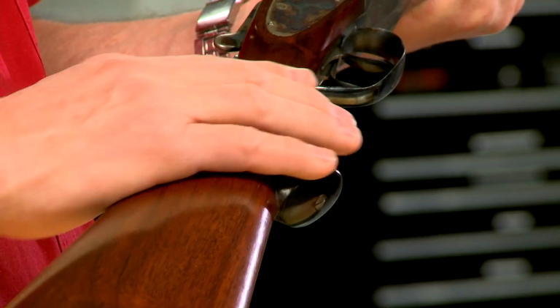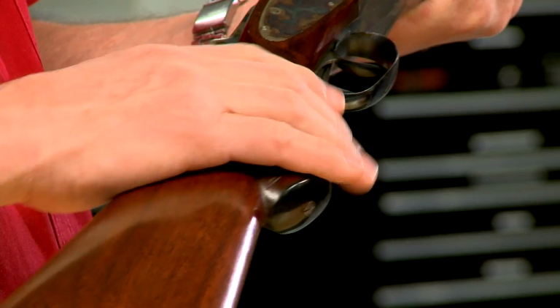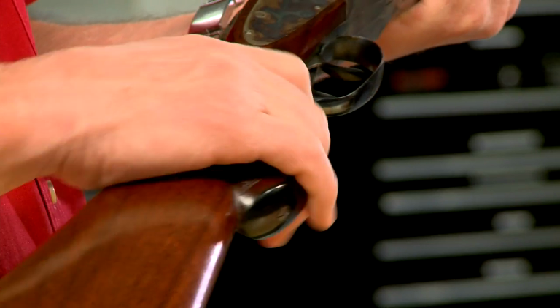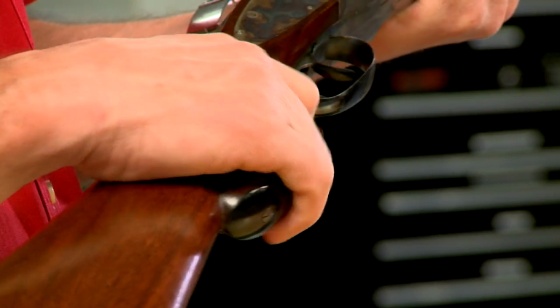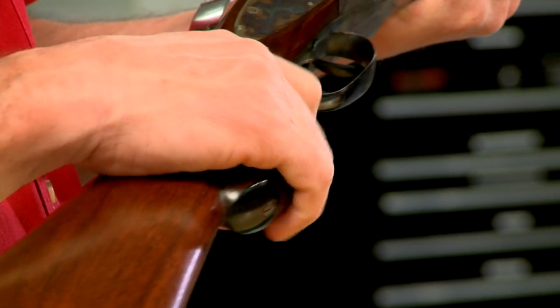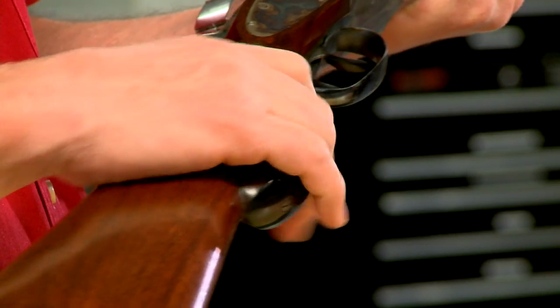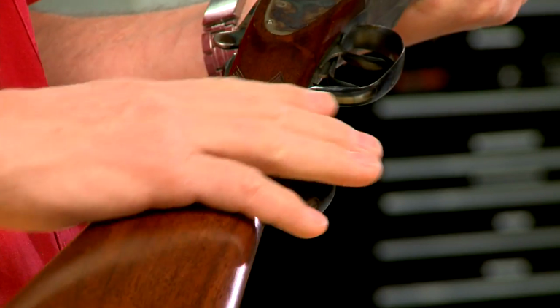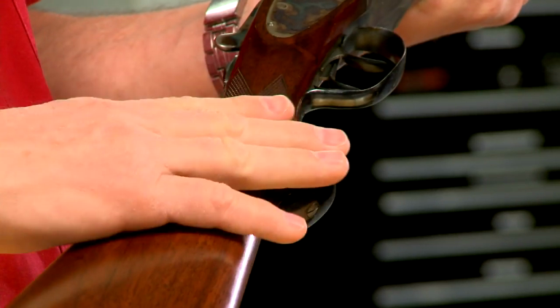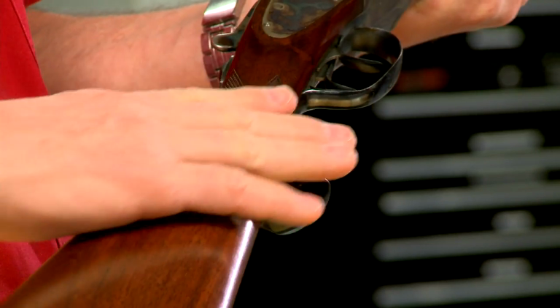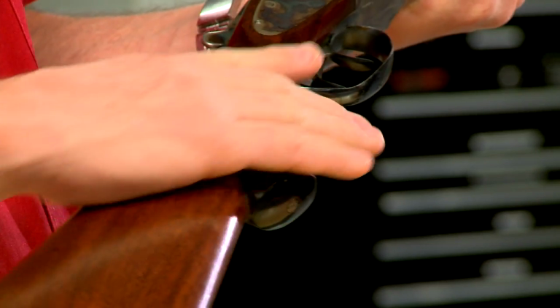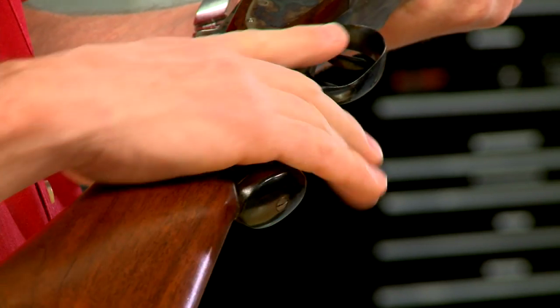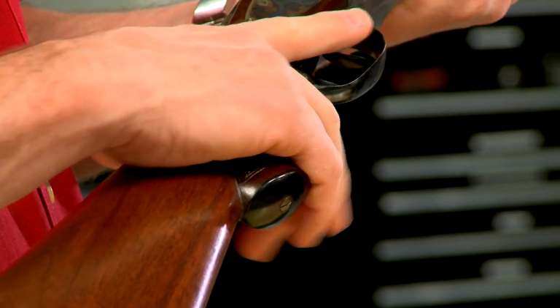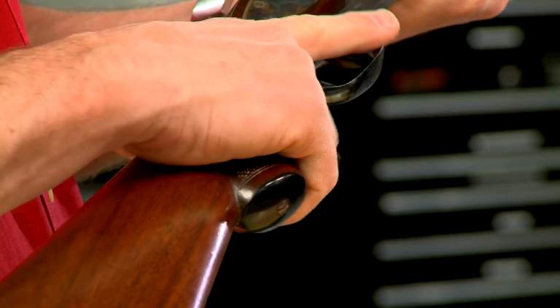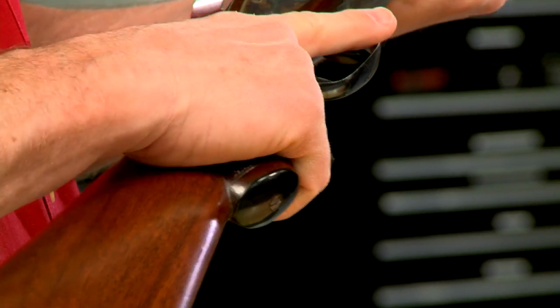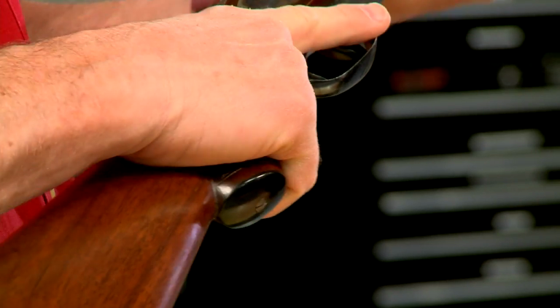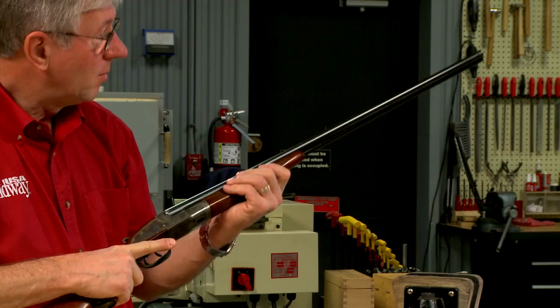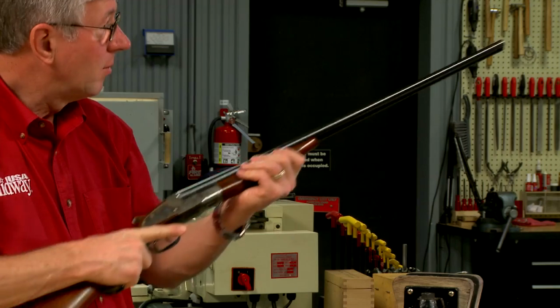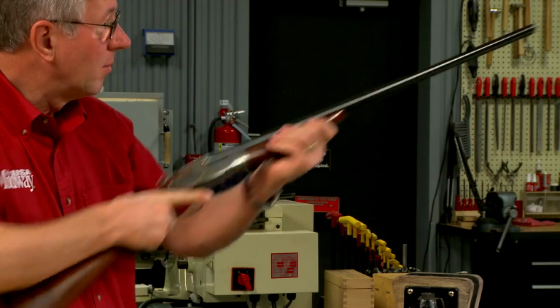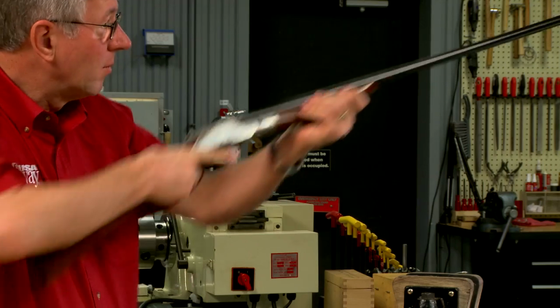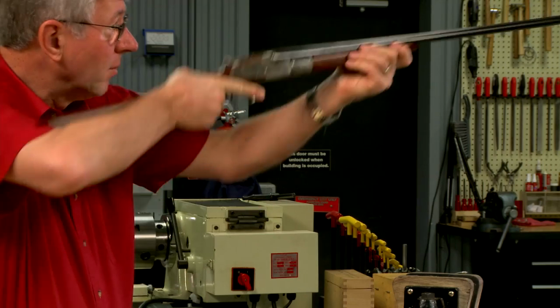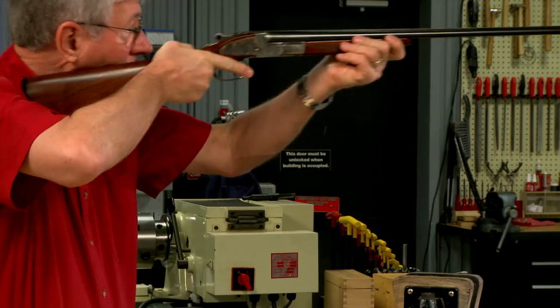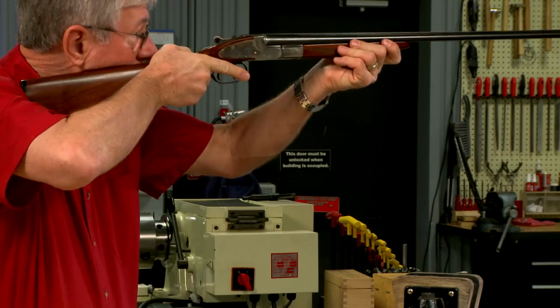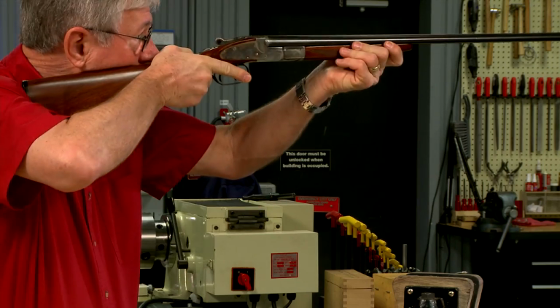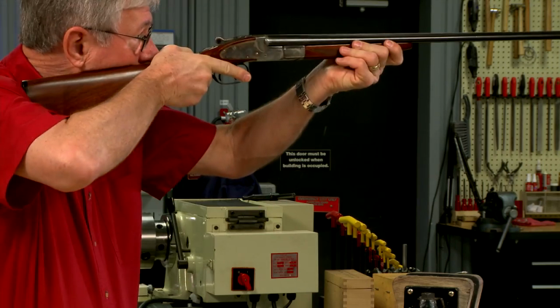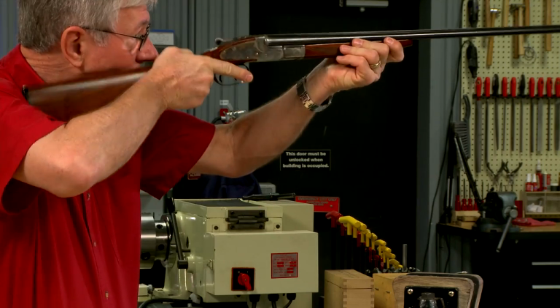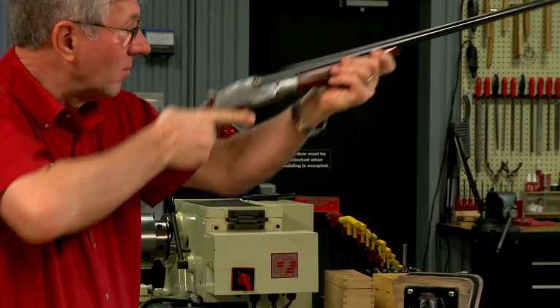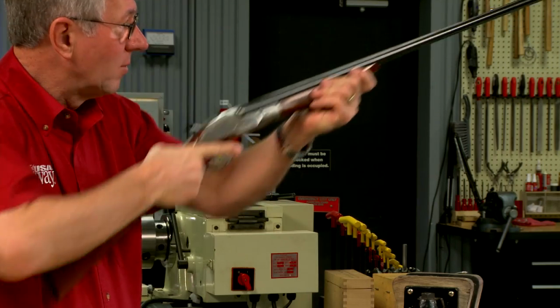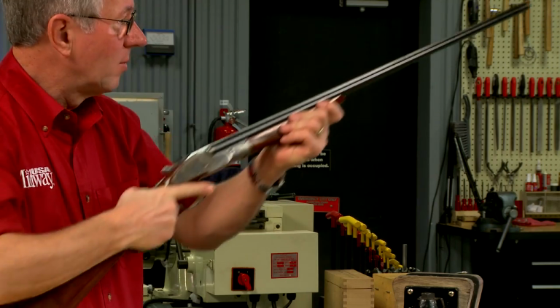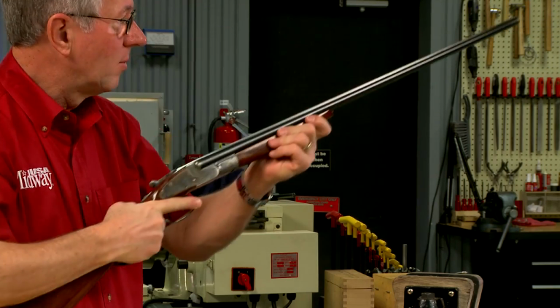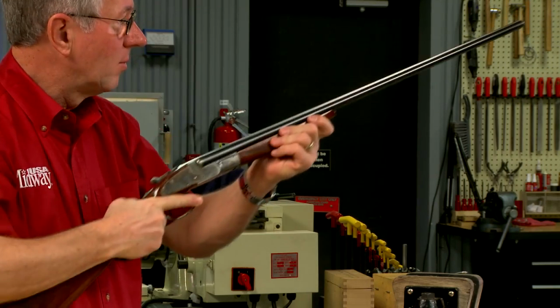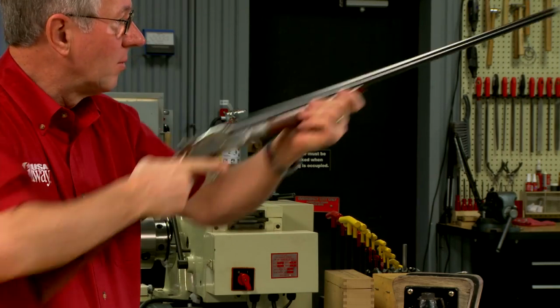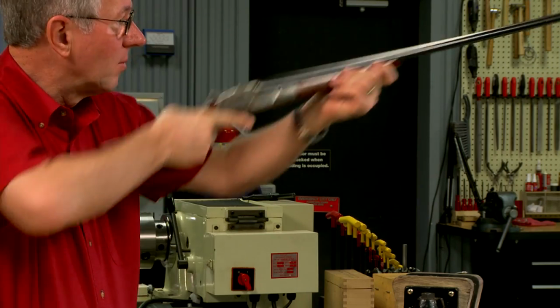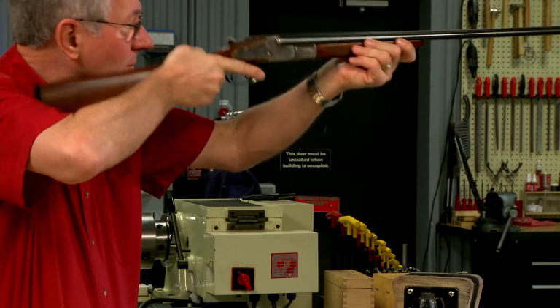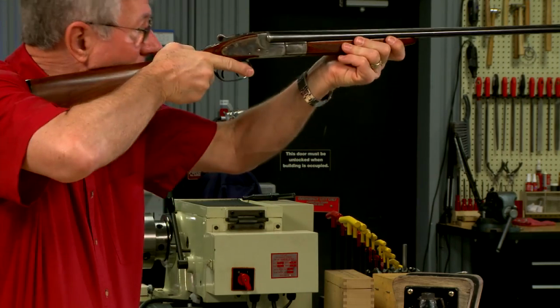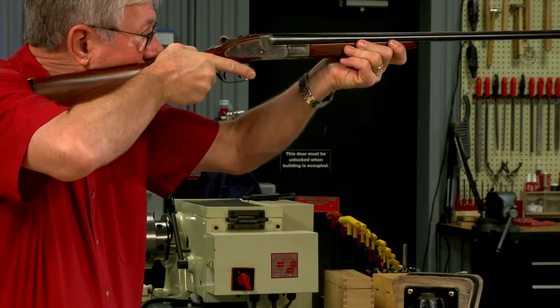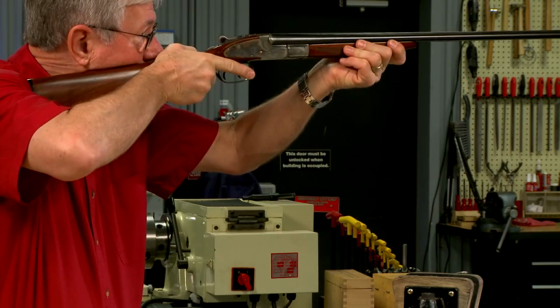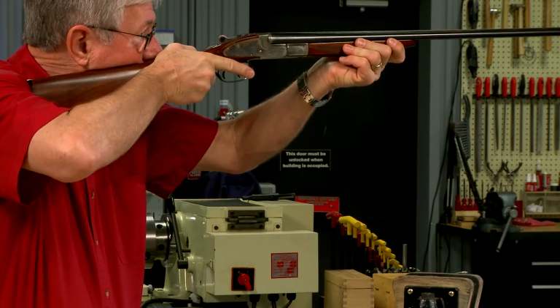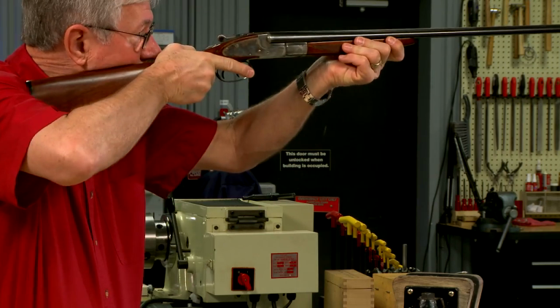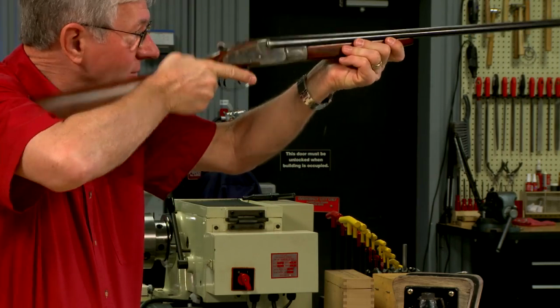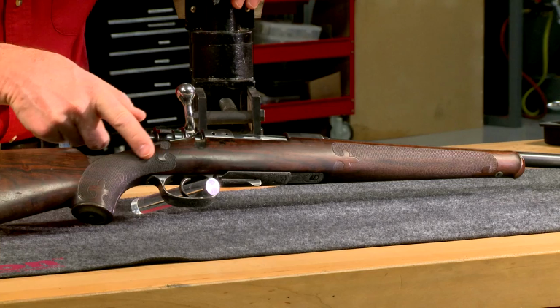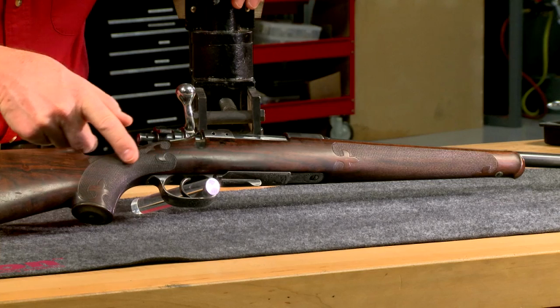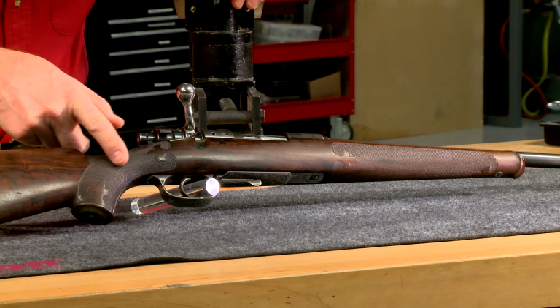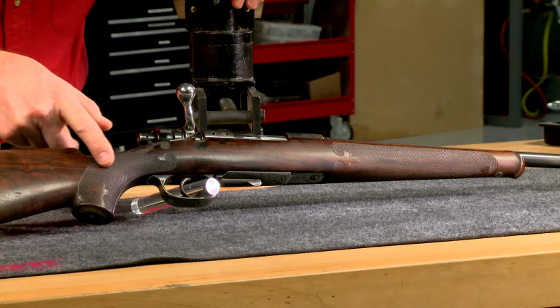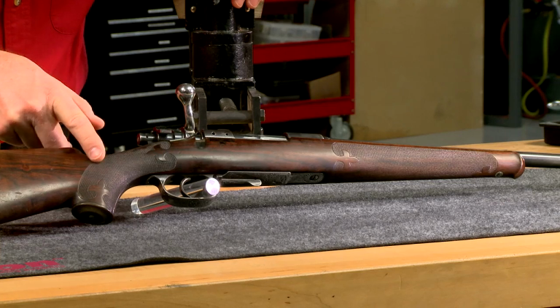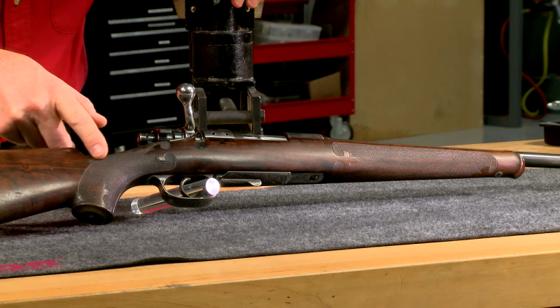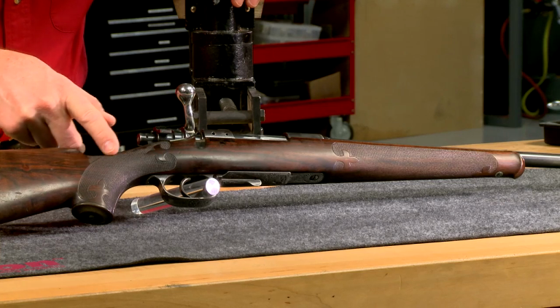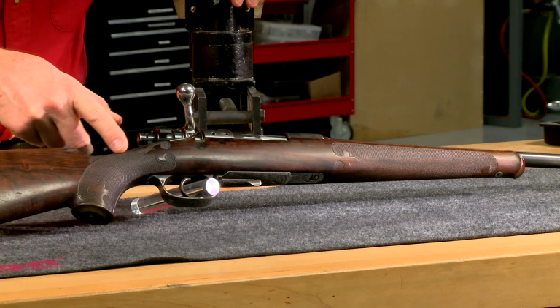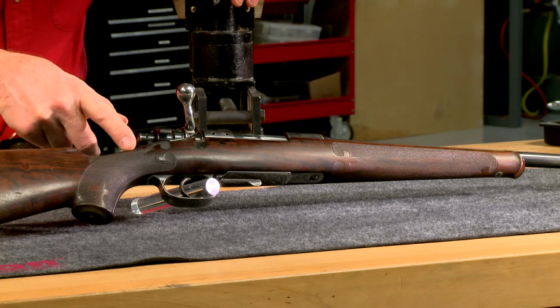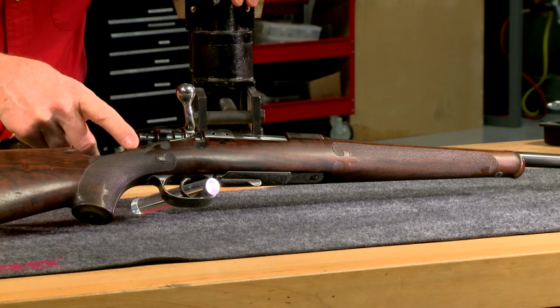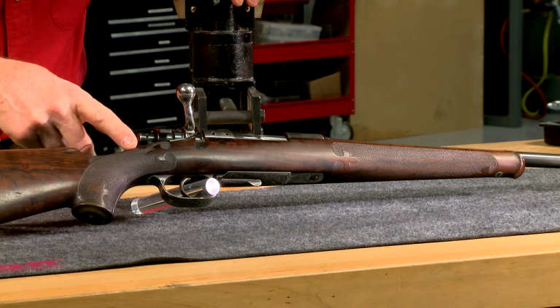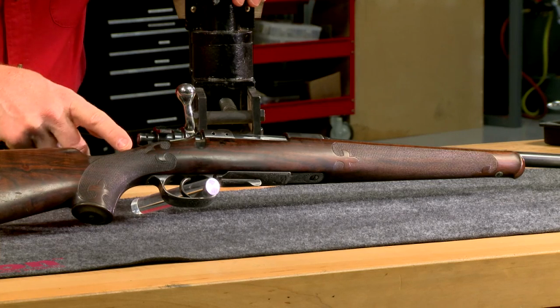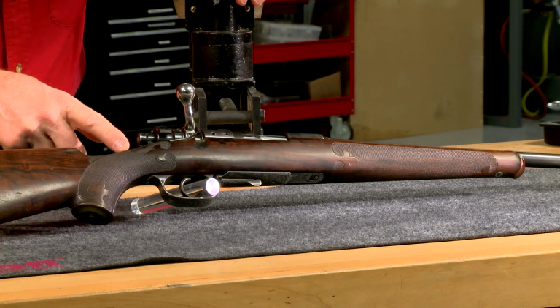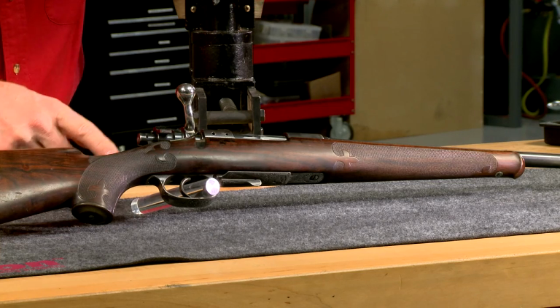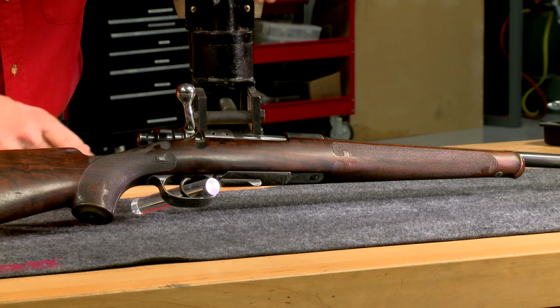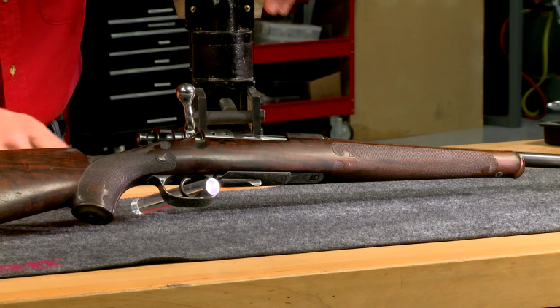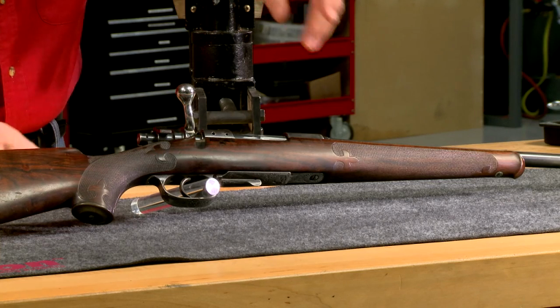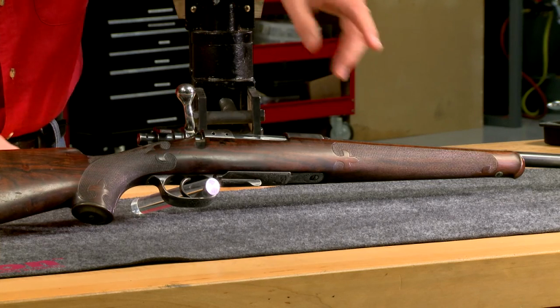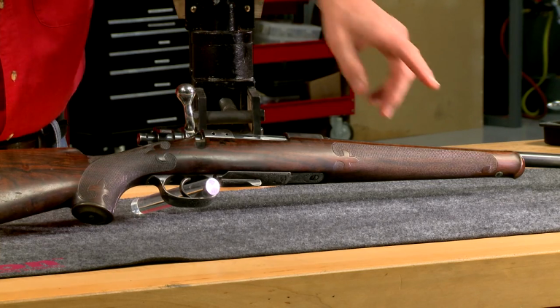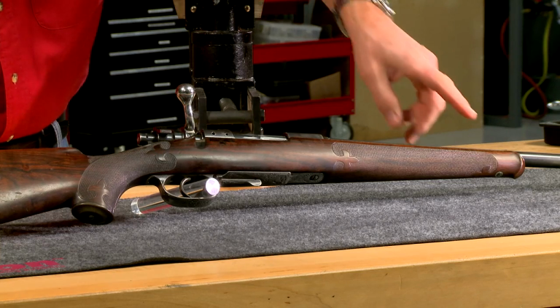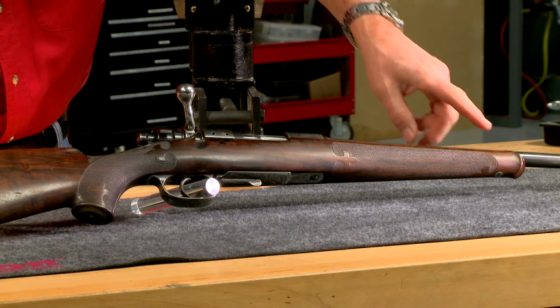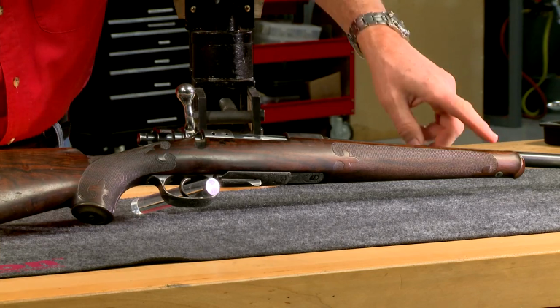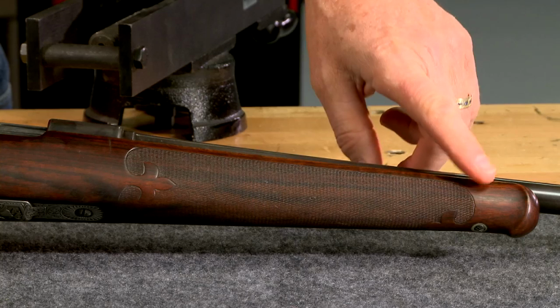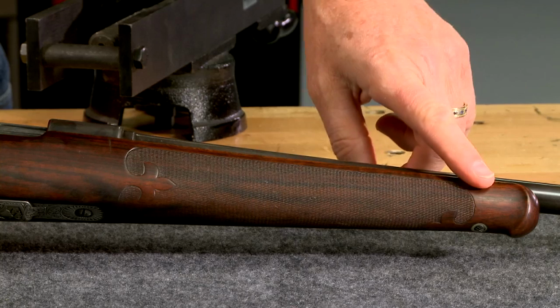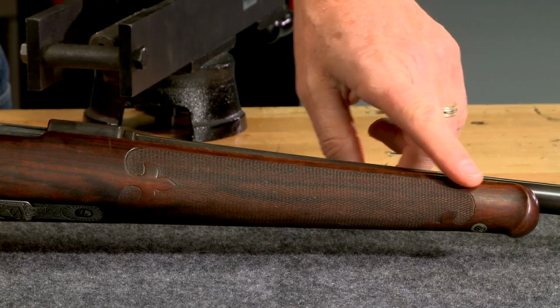Checkering's main function is to help securely hold a gun. At the same time, it should be attractive.